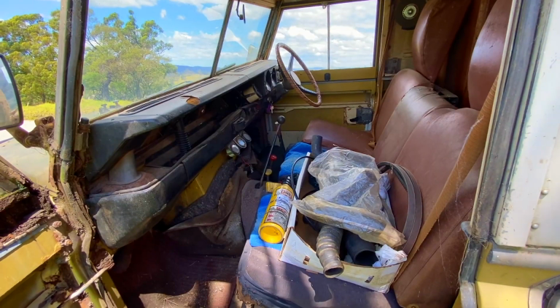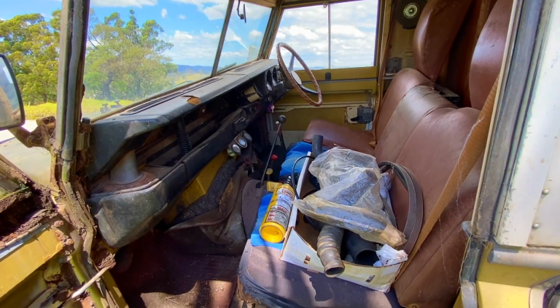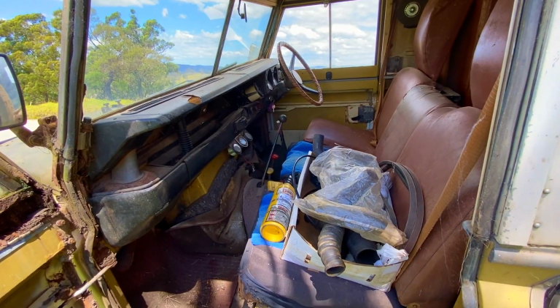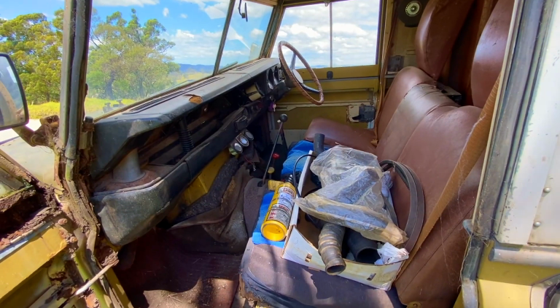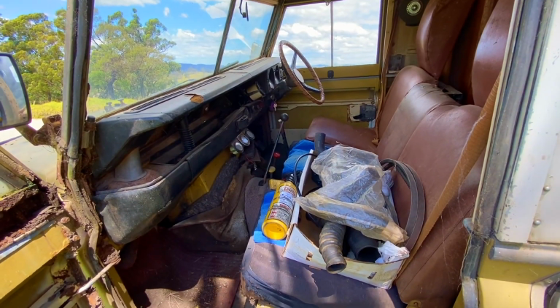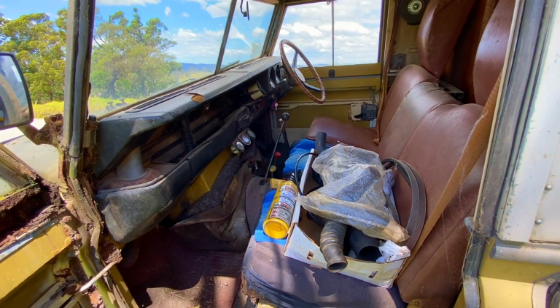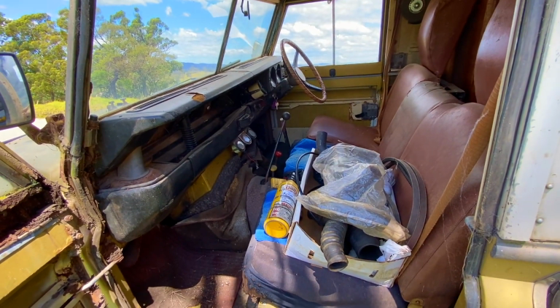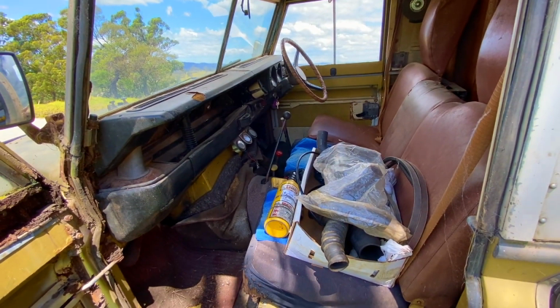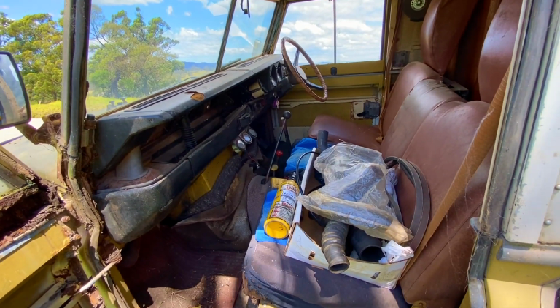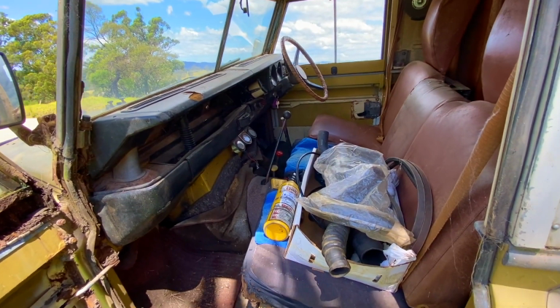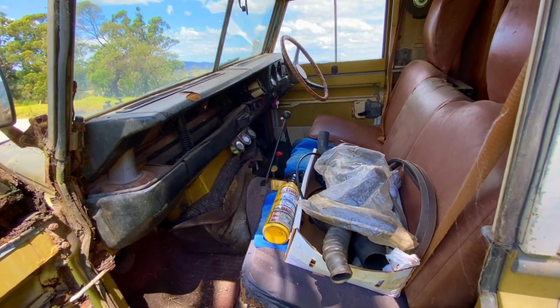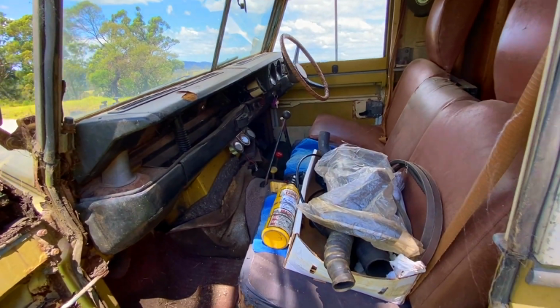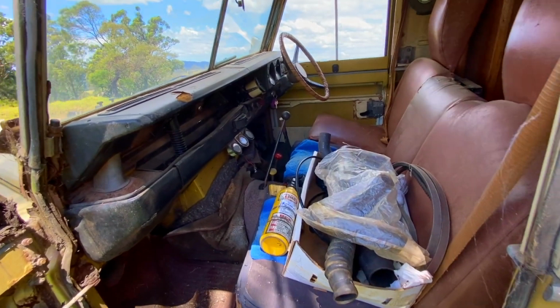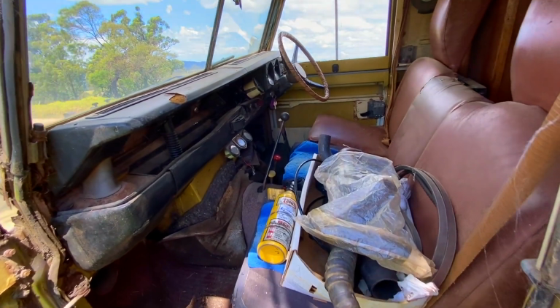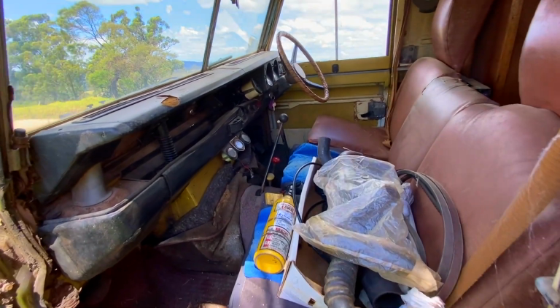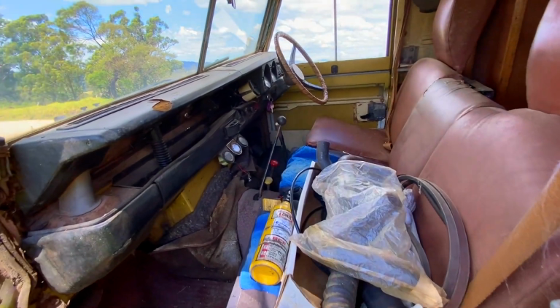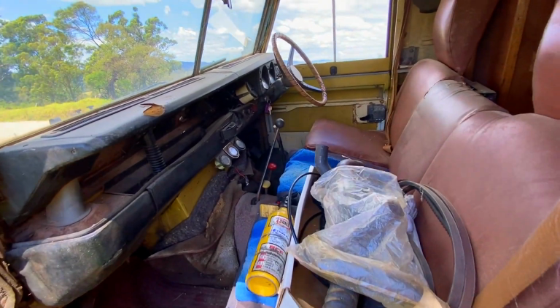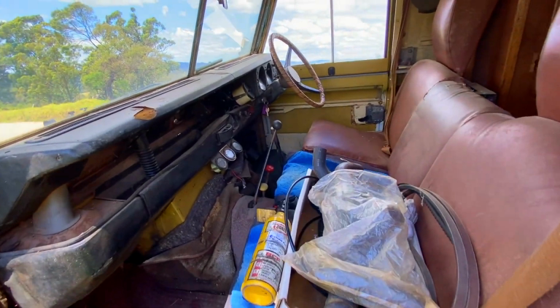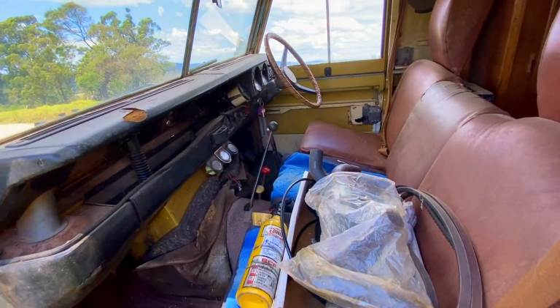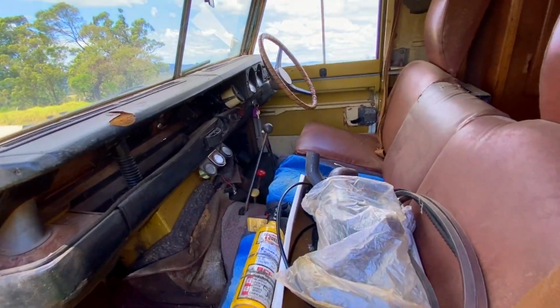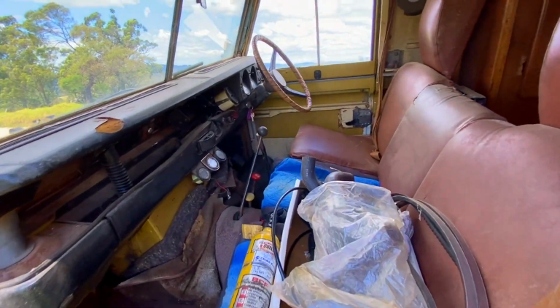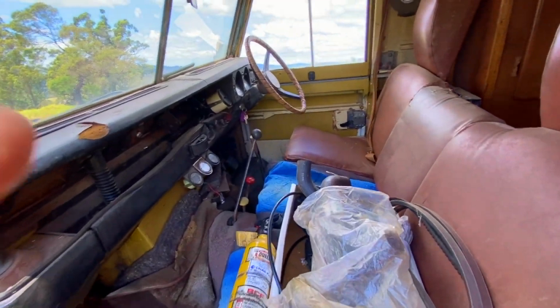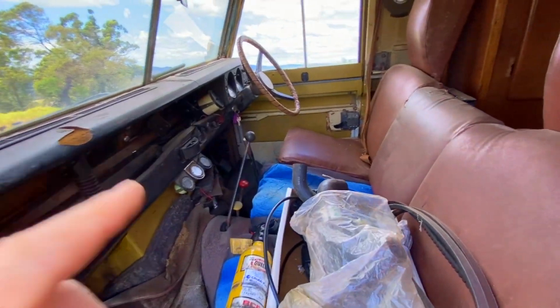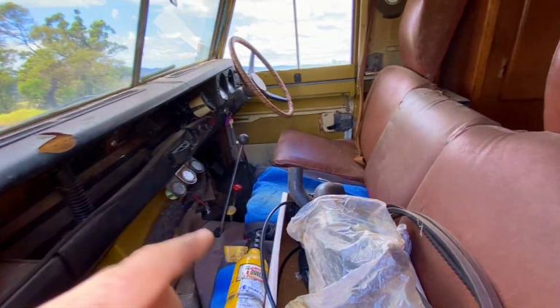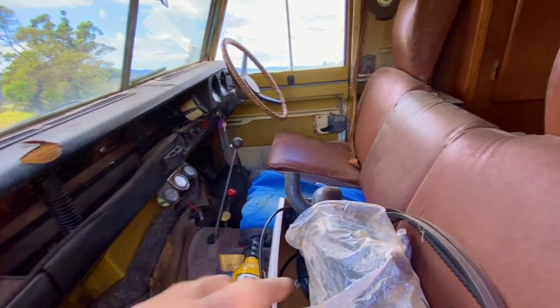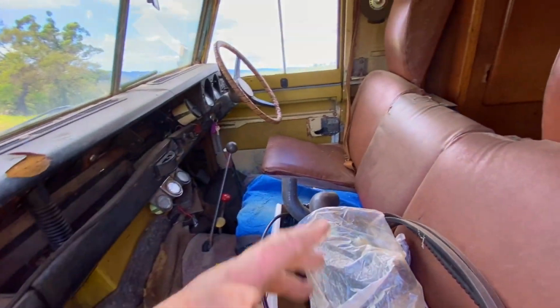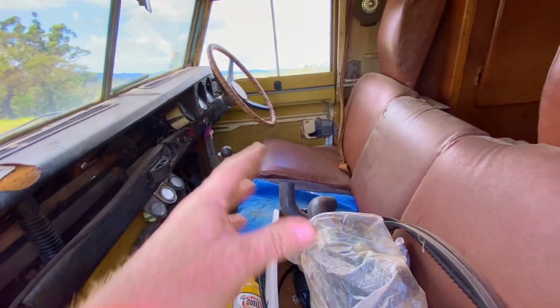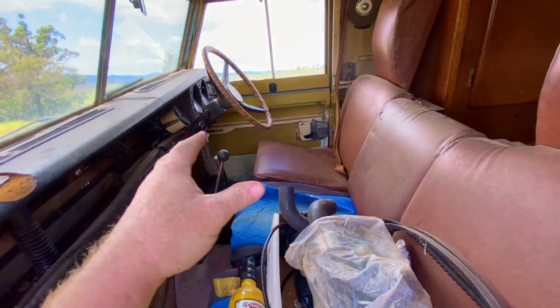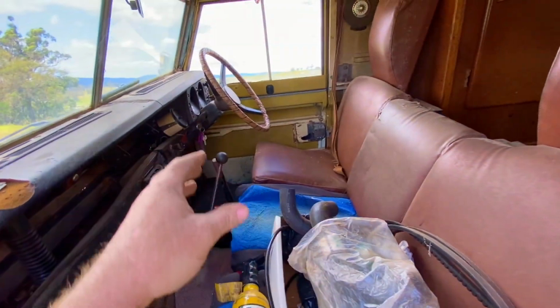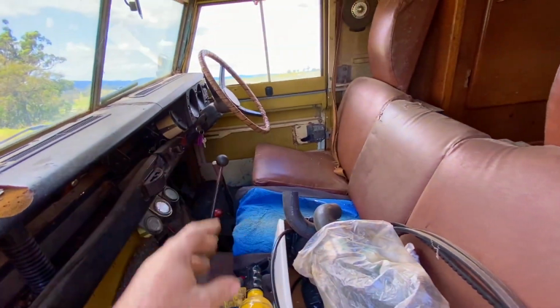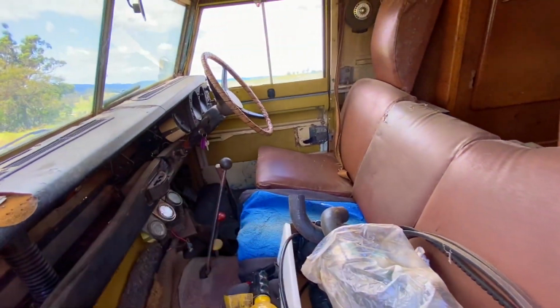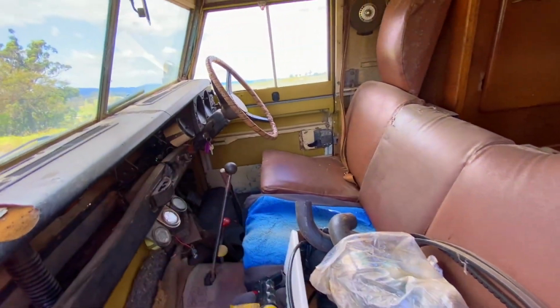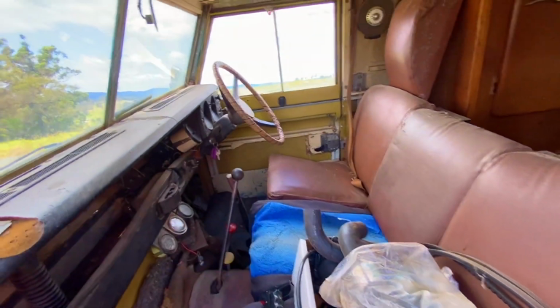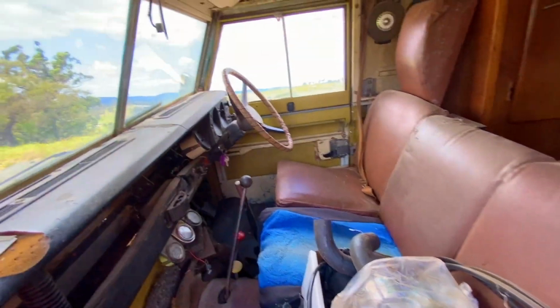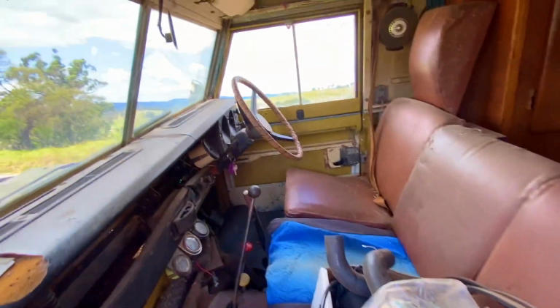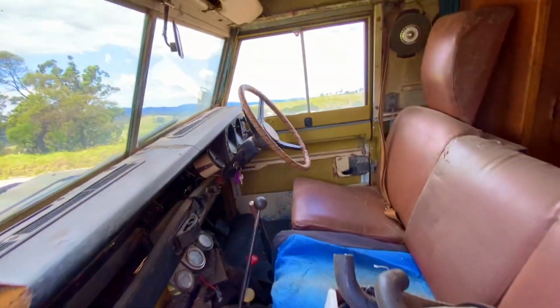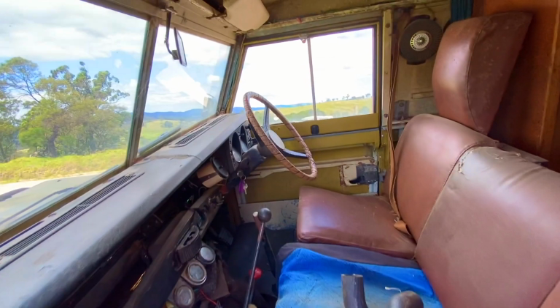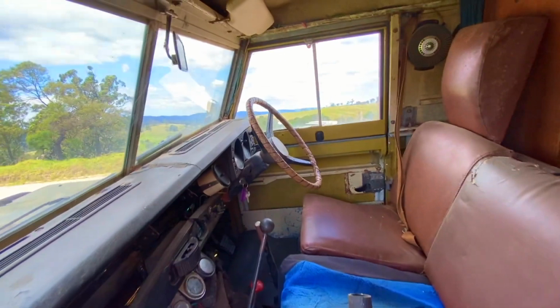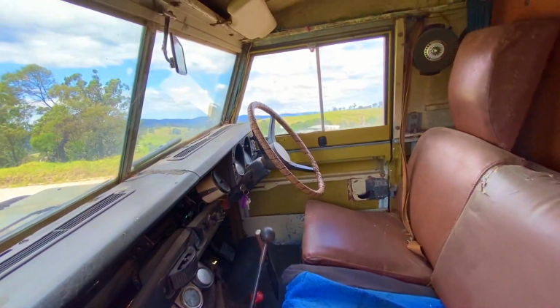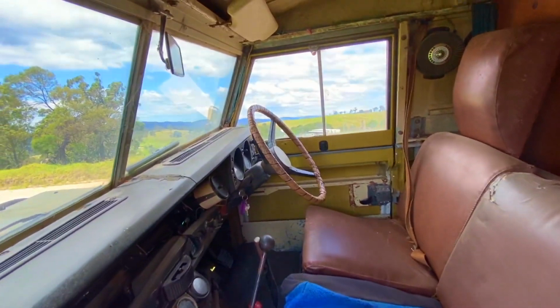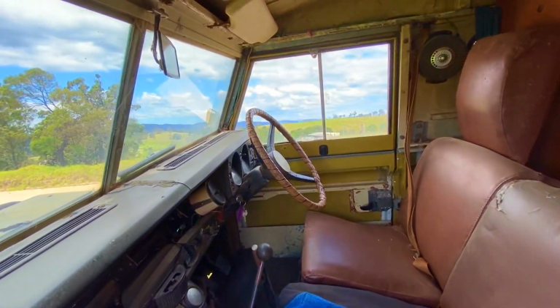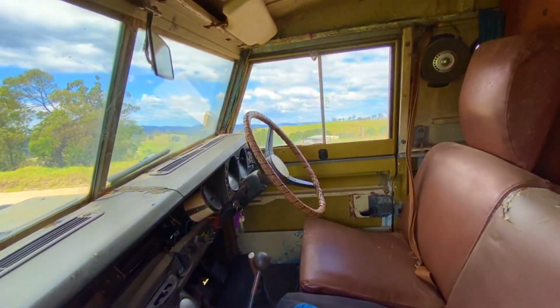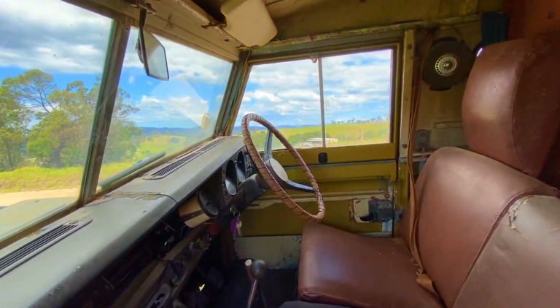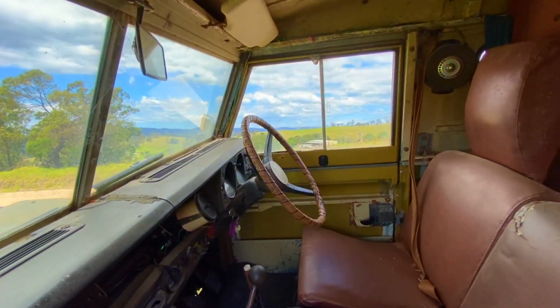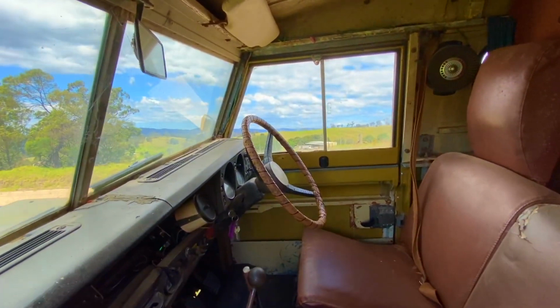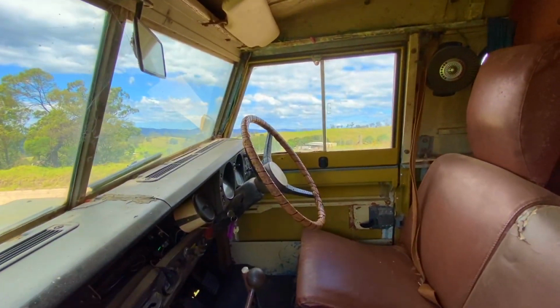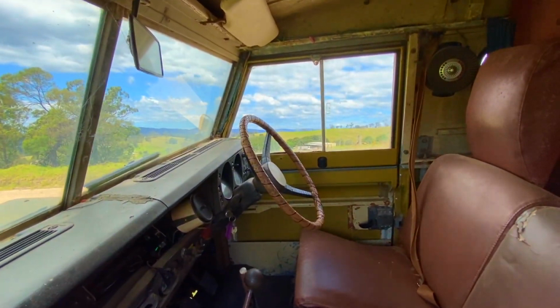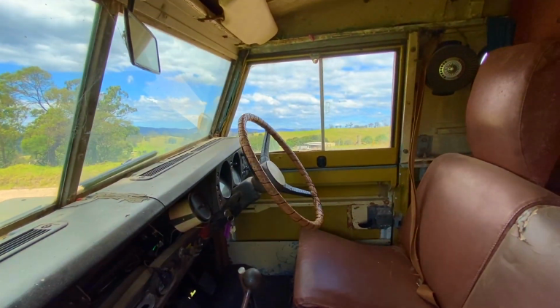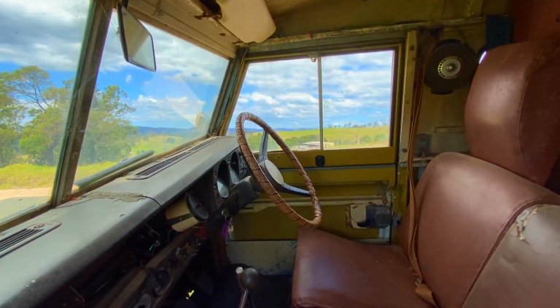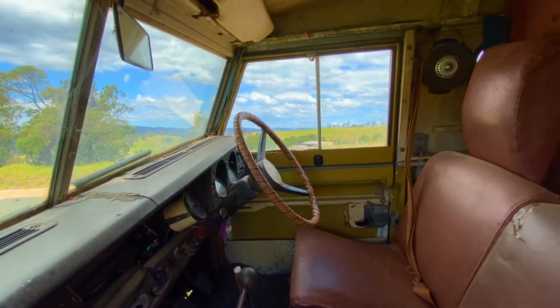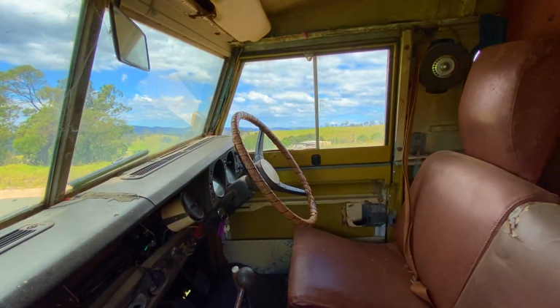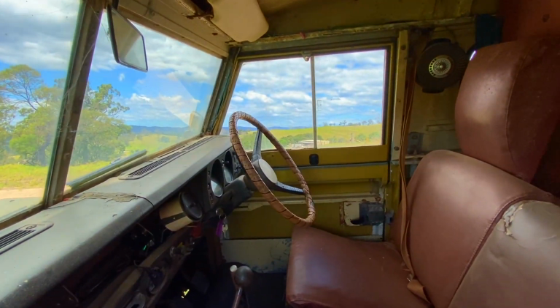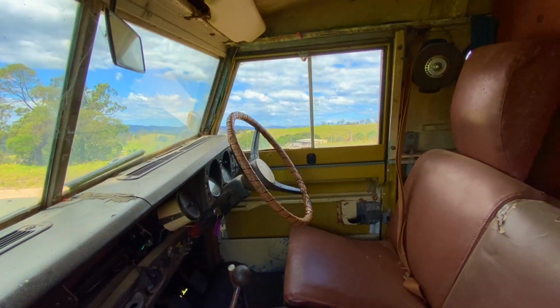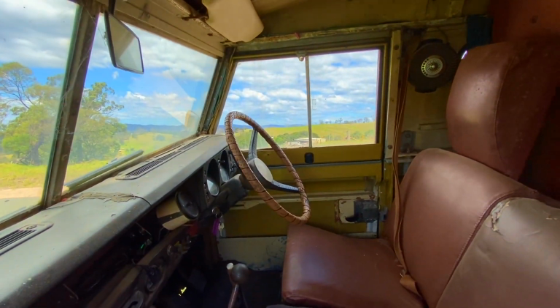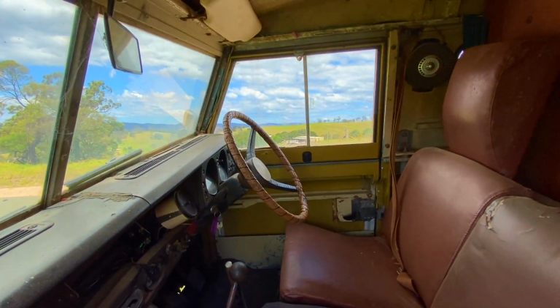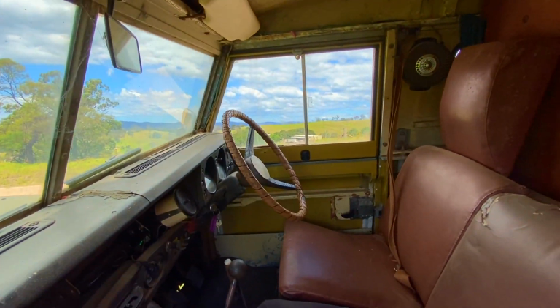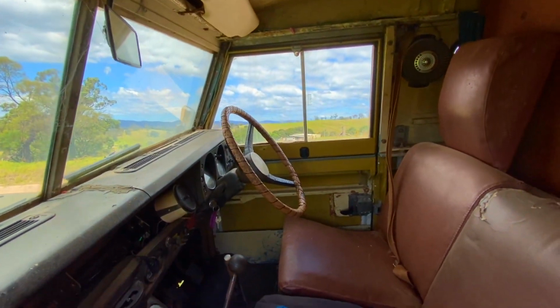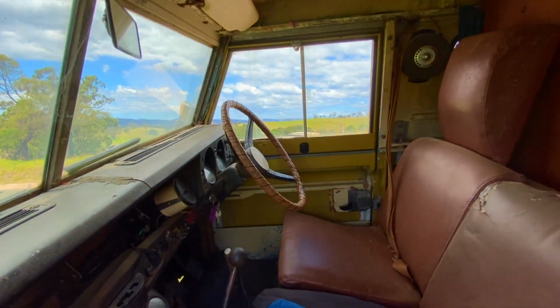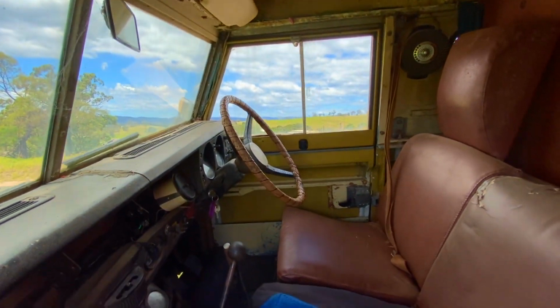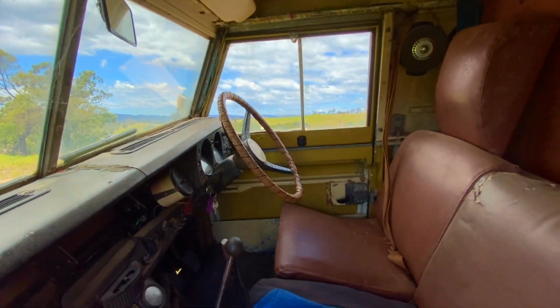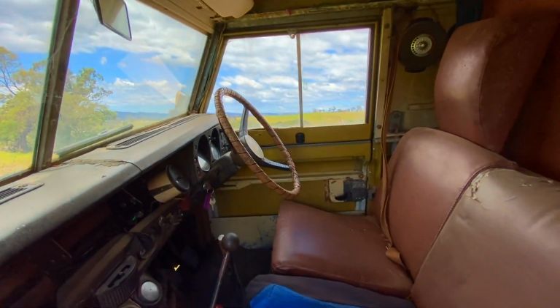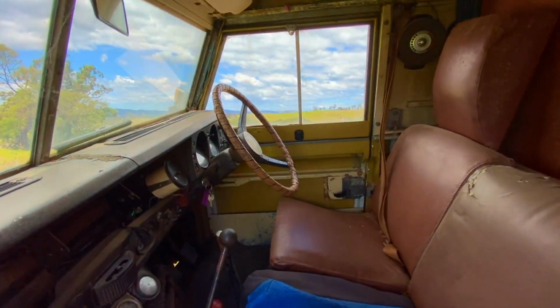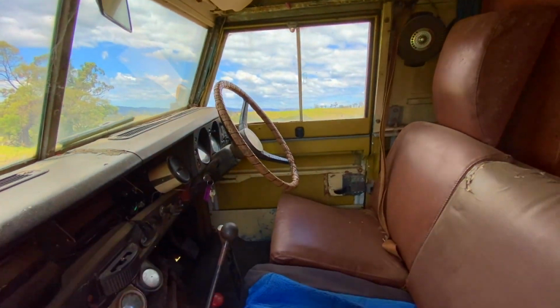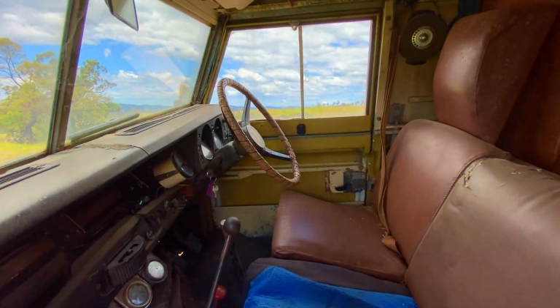Take a gander inside here. You've got a good set of seats. Lovely leather-covered steering wheel there — that's a beauty.